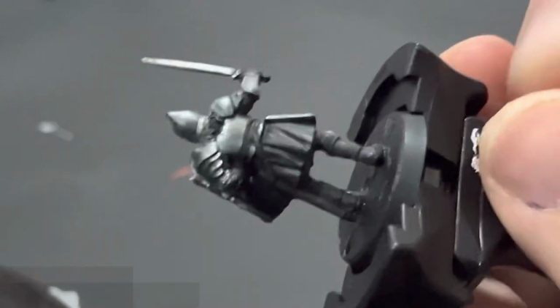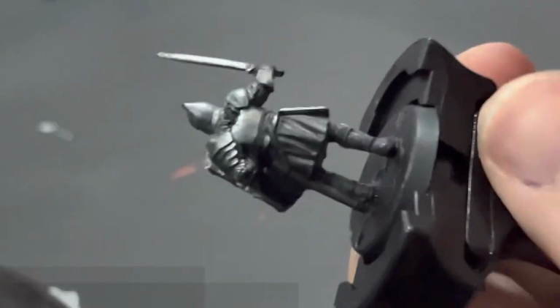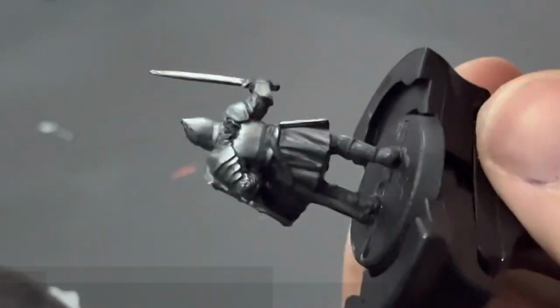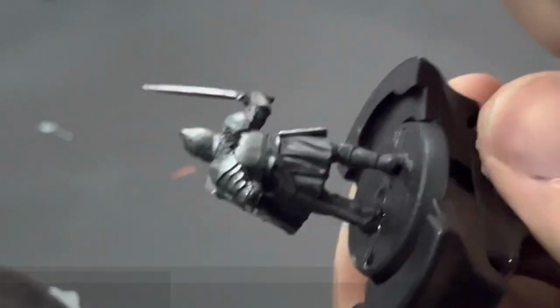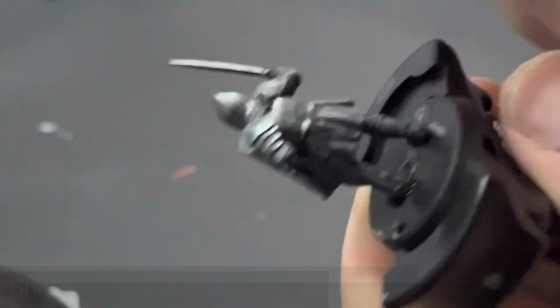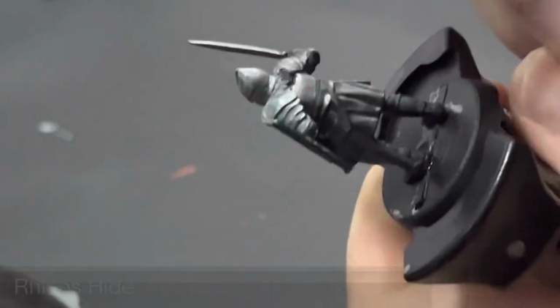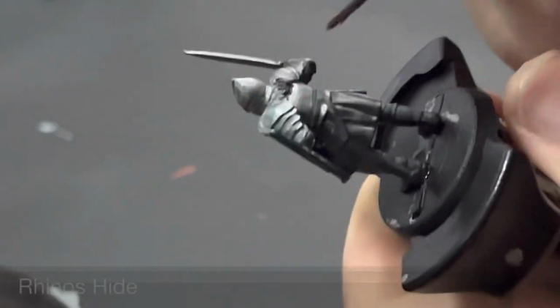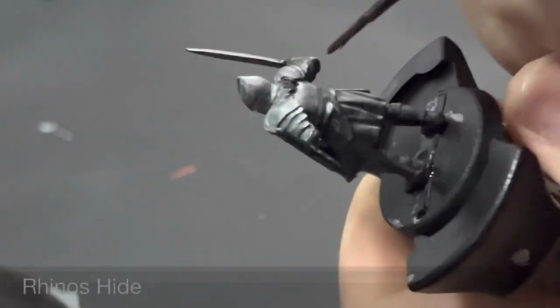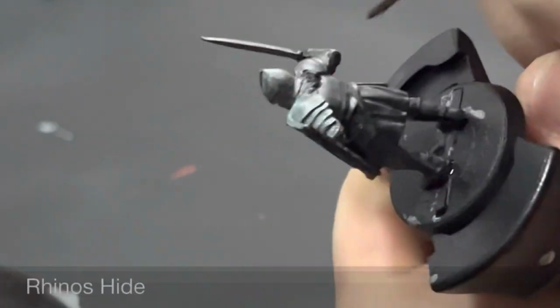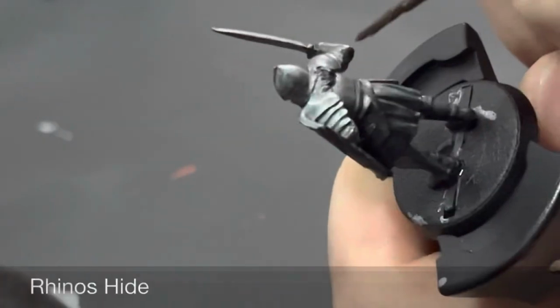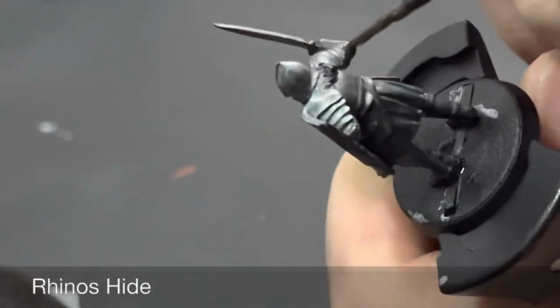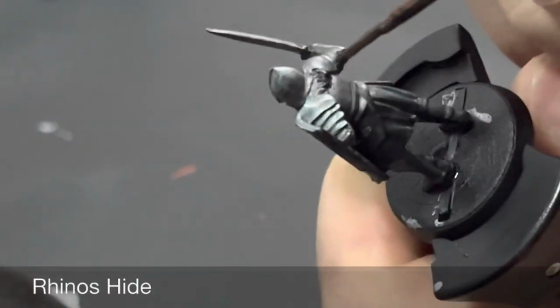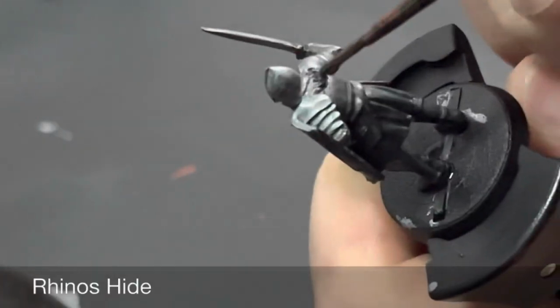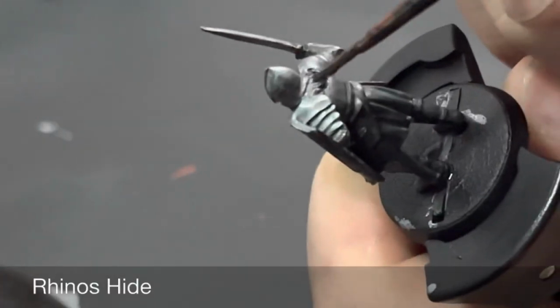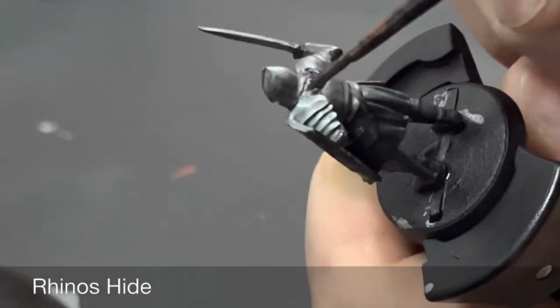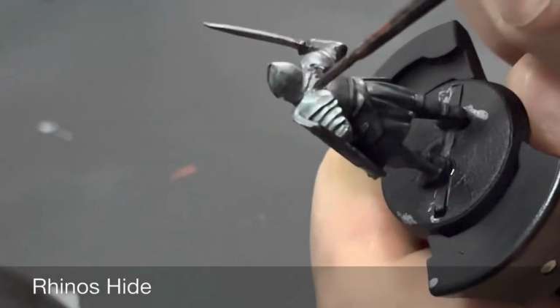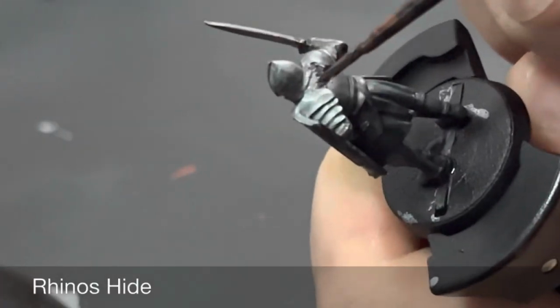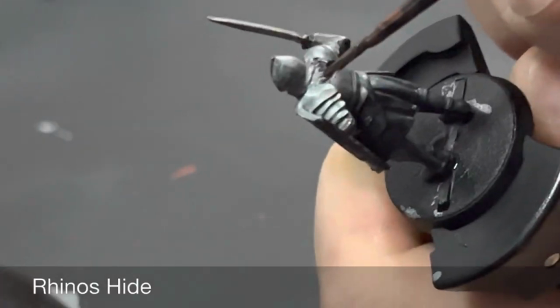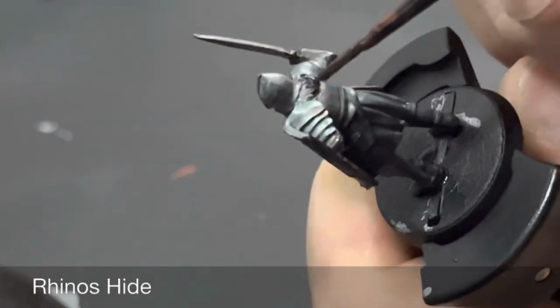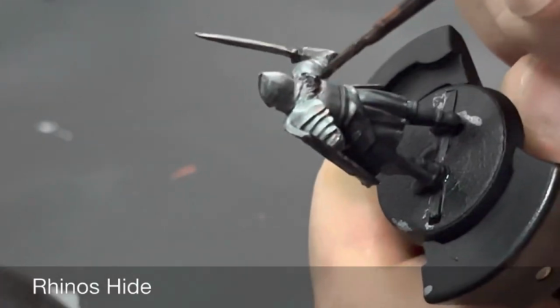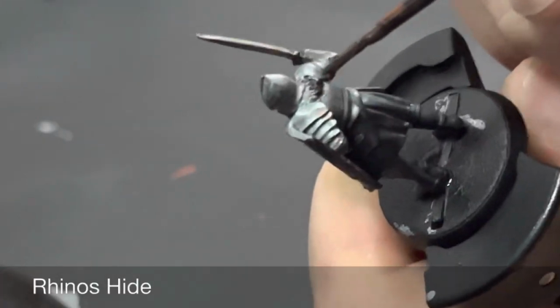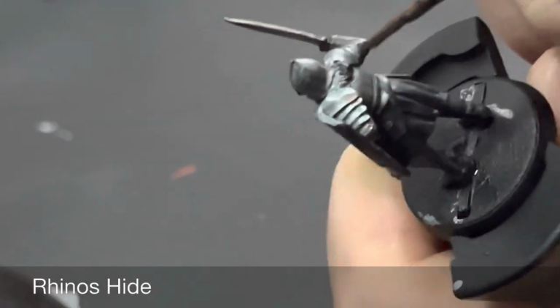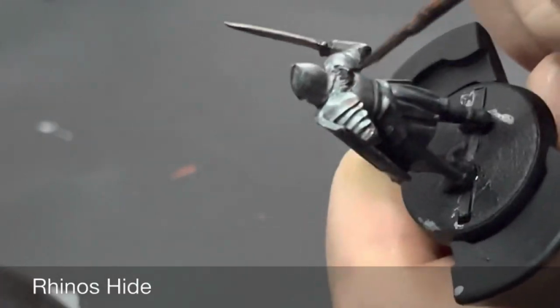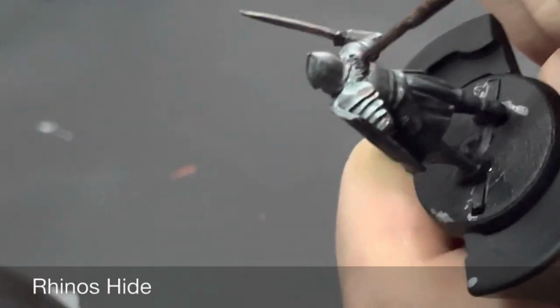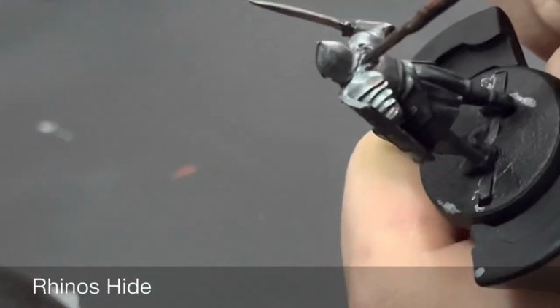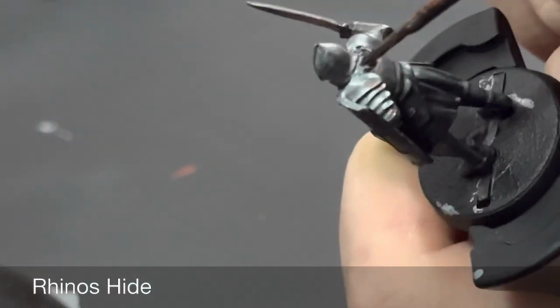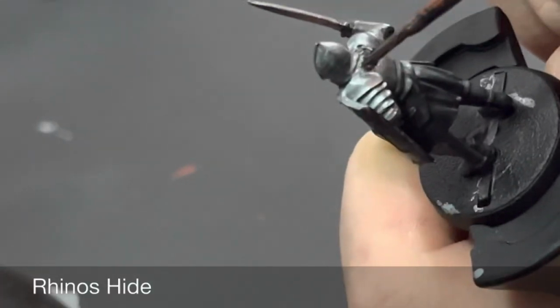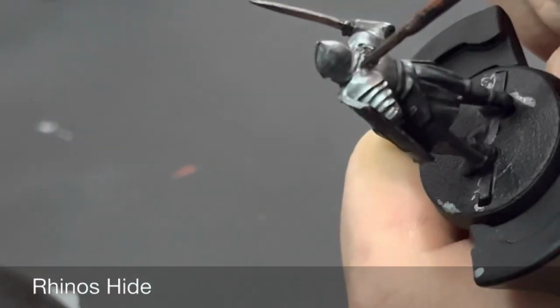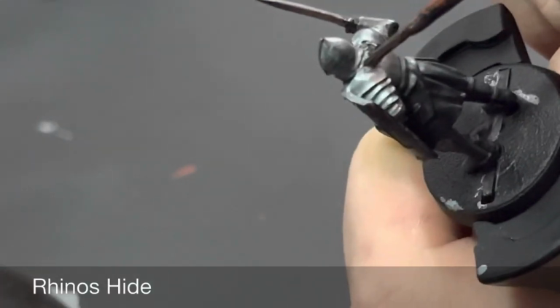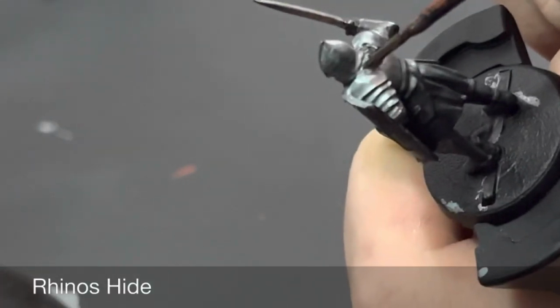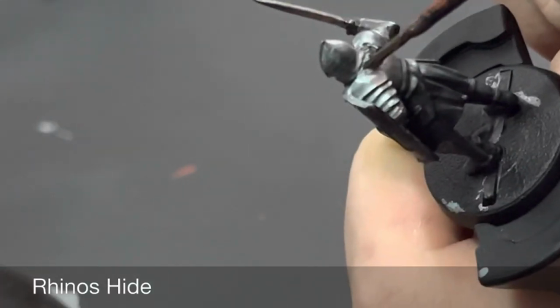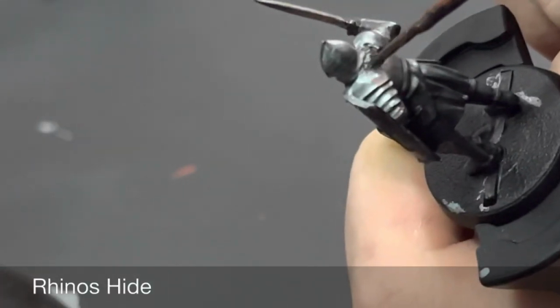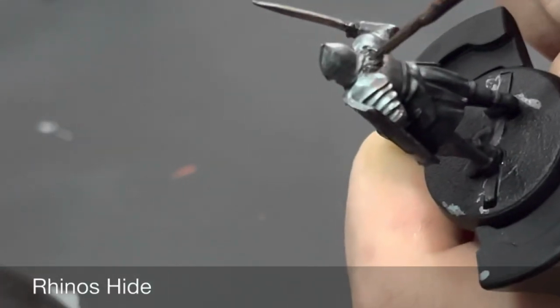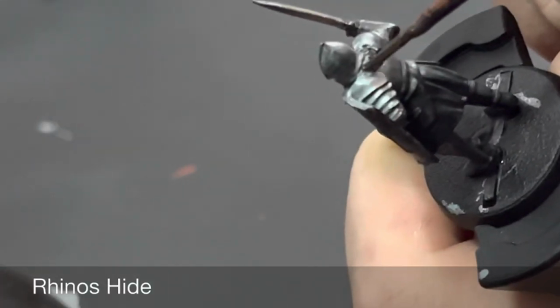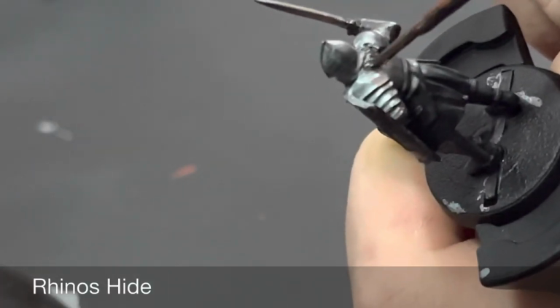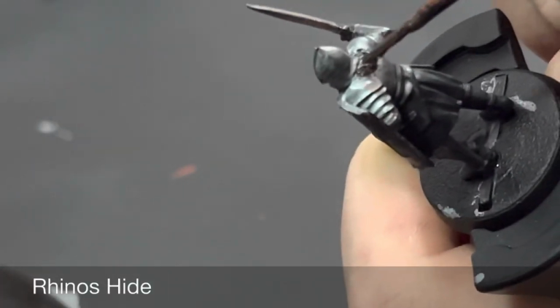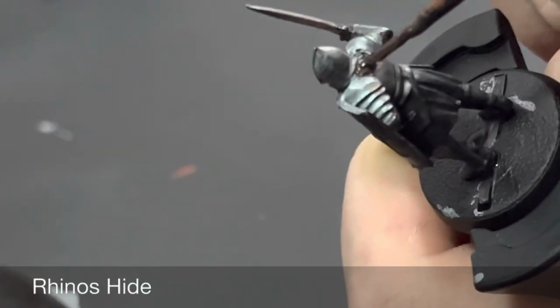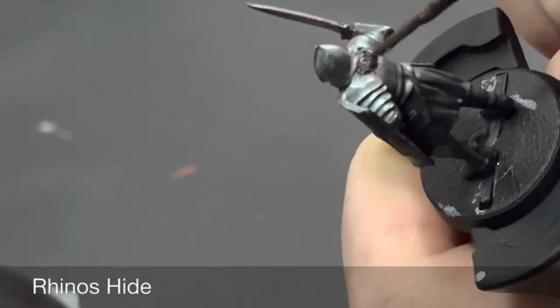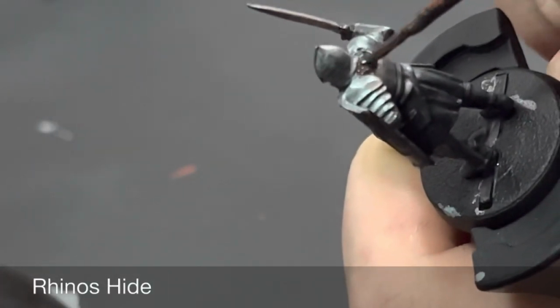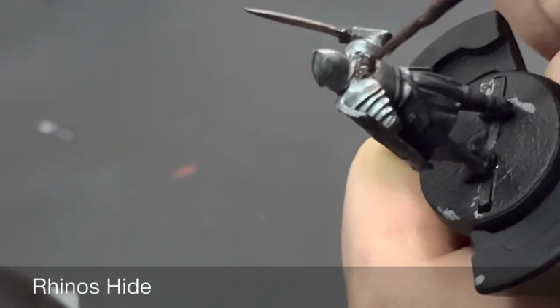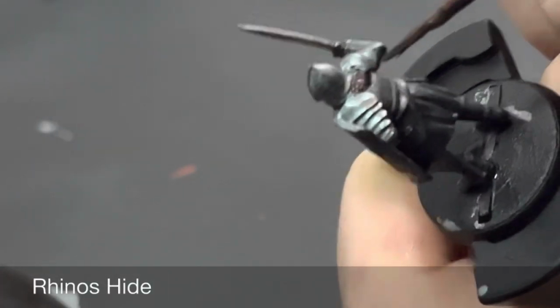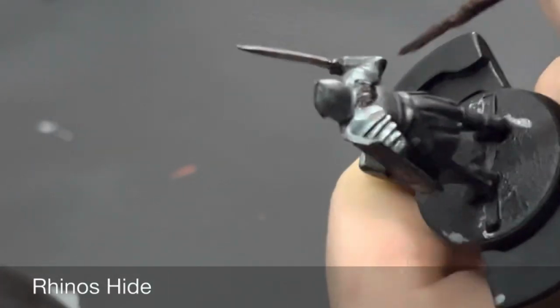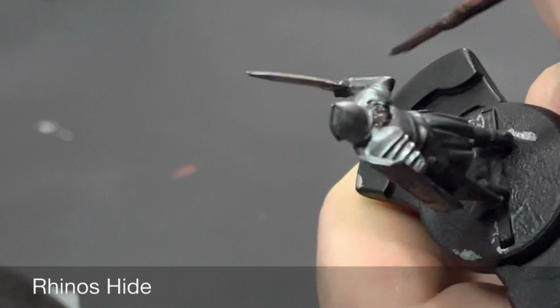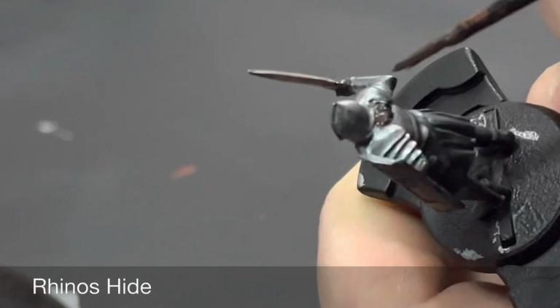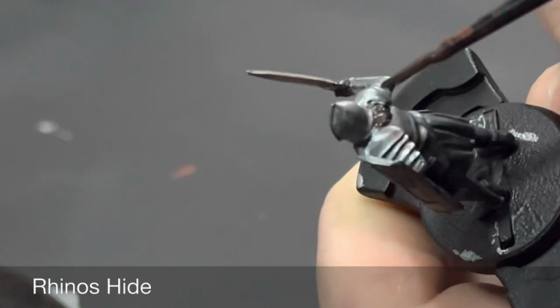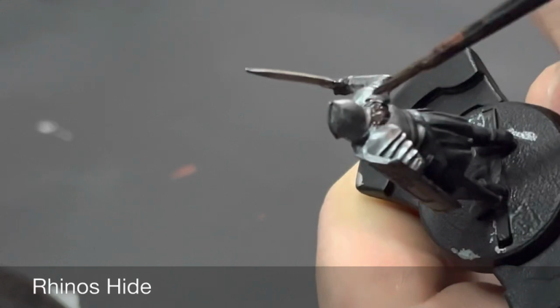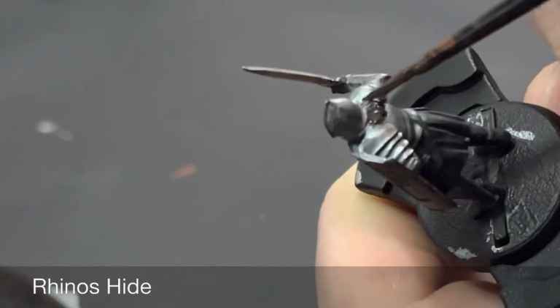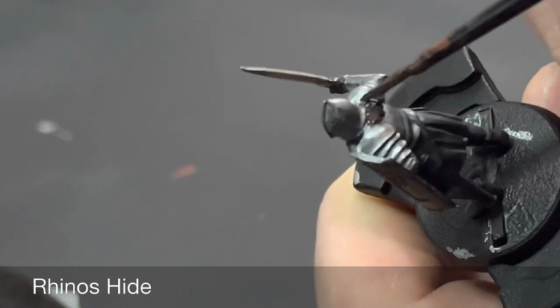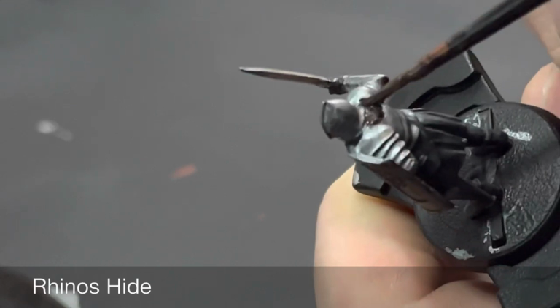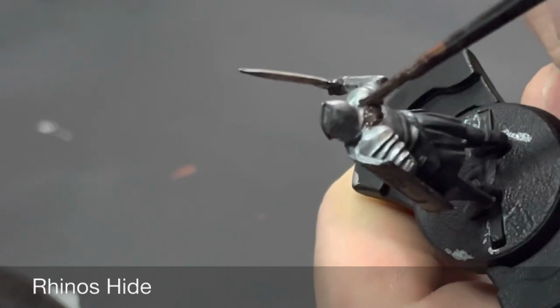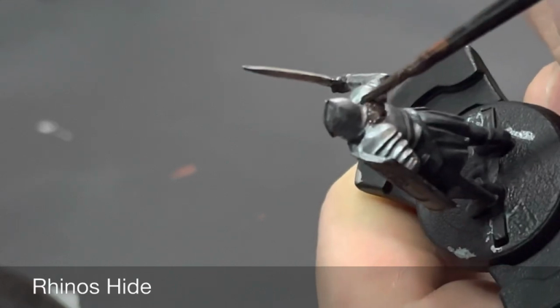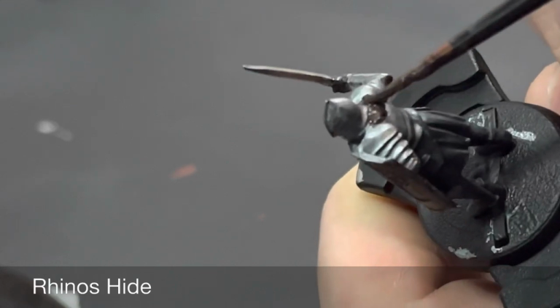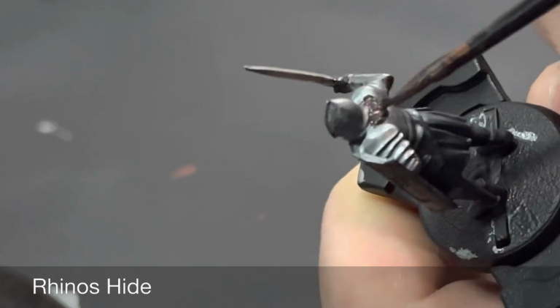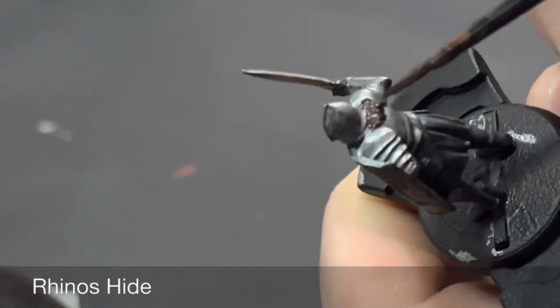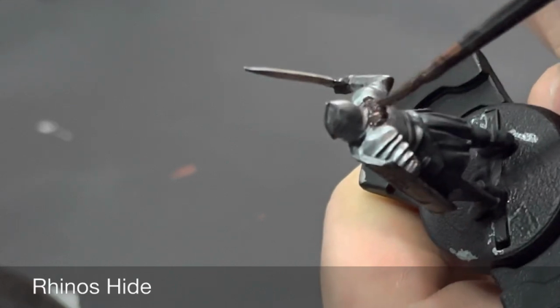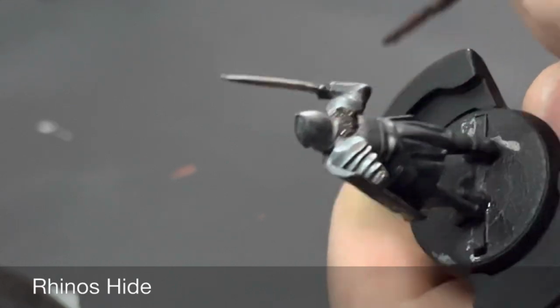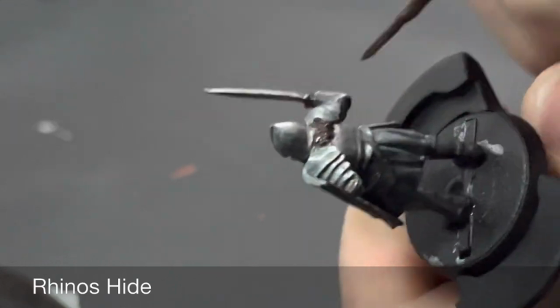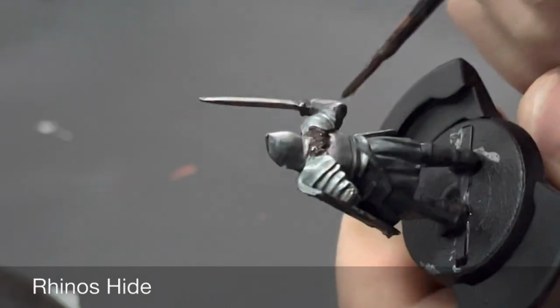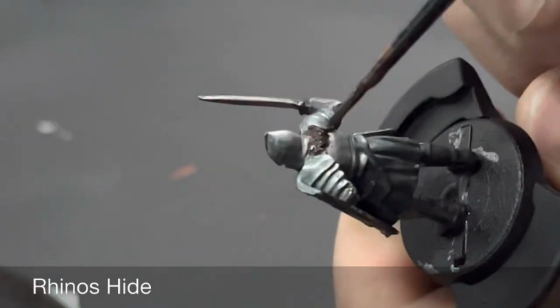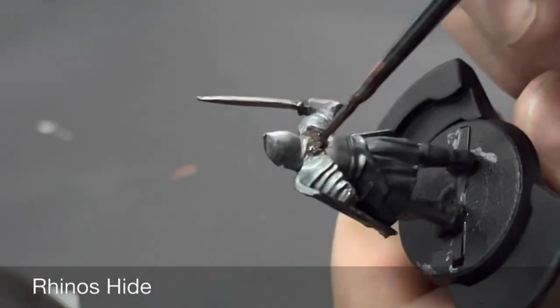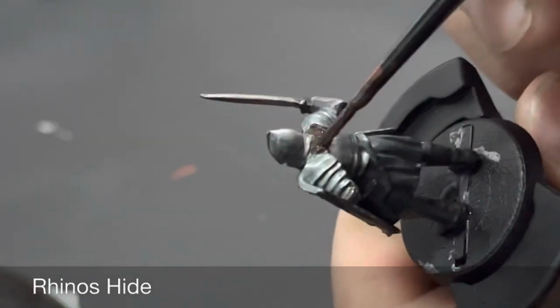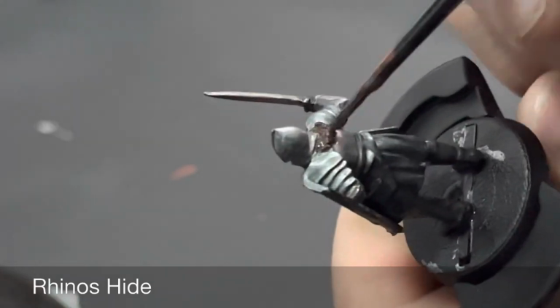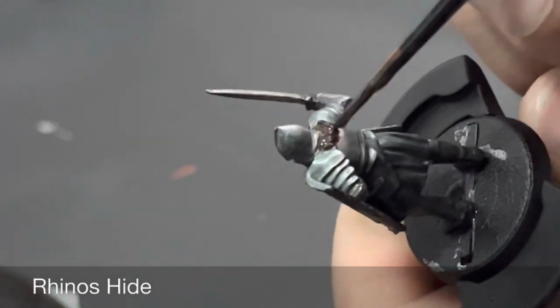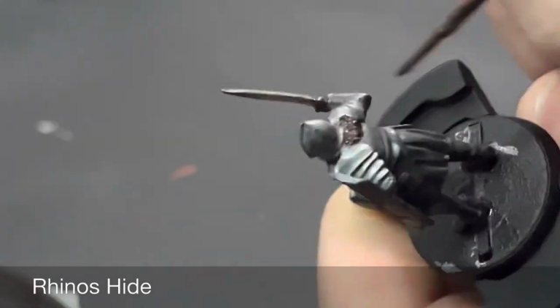We're quickly going to base coat the hair with Rhinox Hide, and after that is dry we're going to give it a wash of Agrax Earthshade.